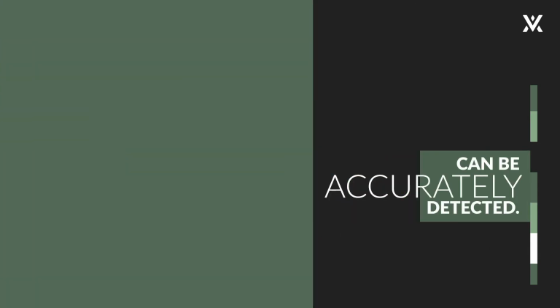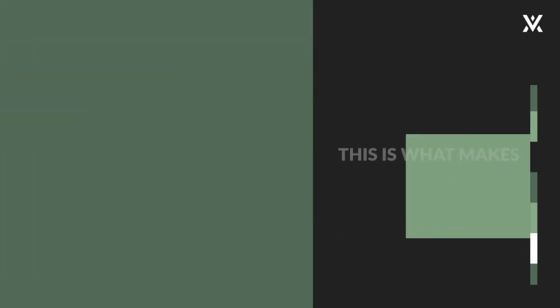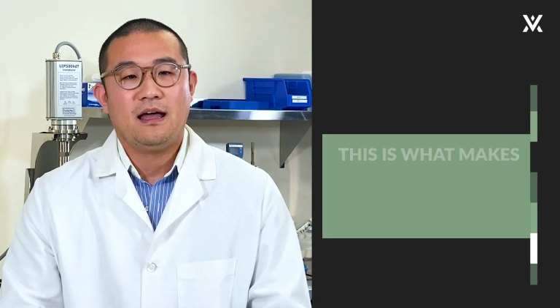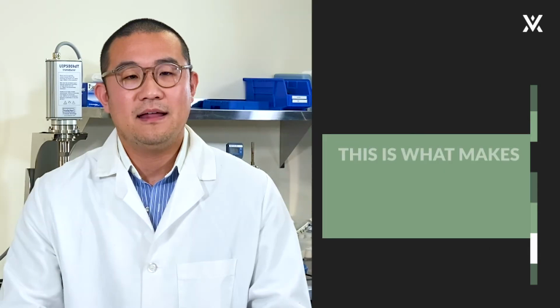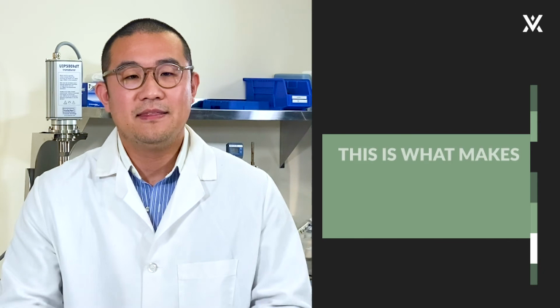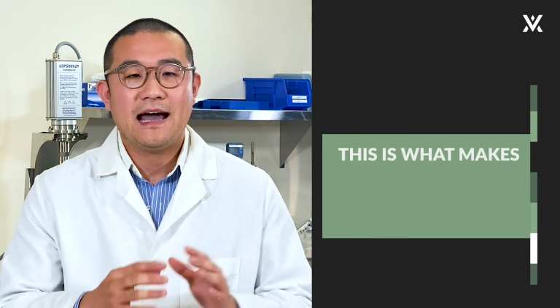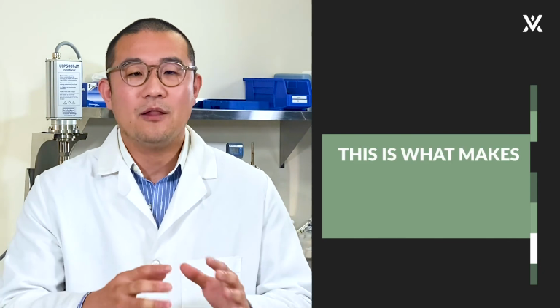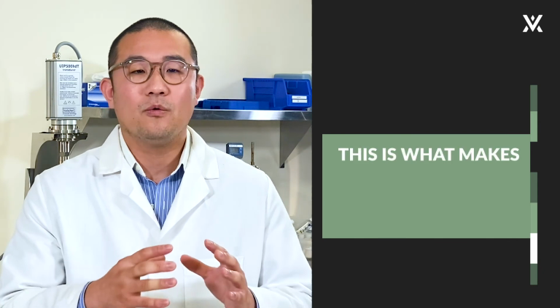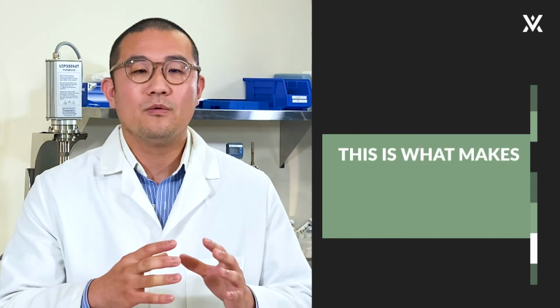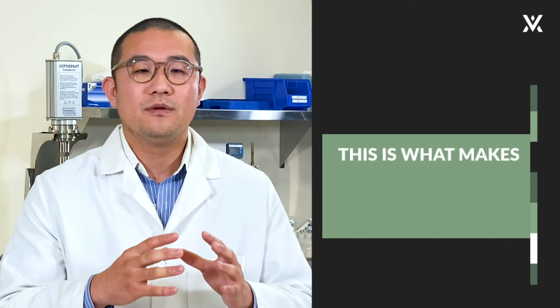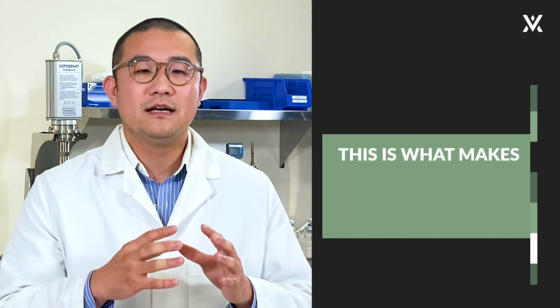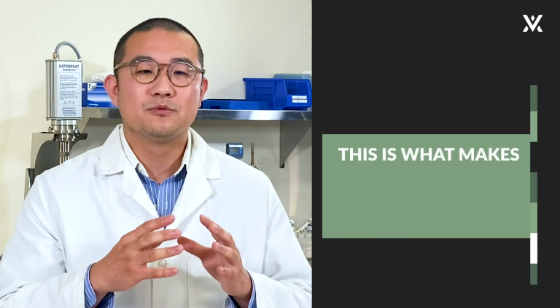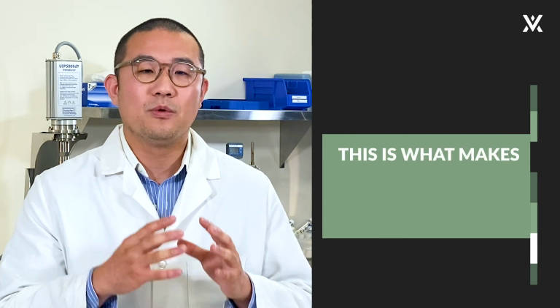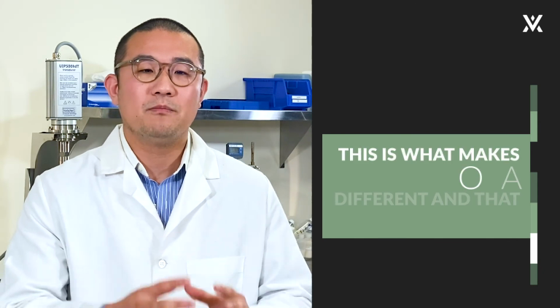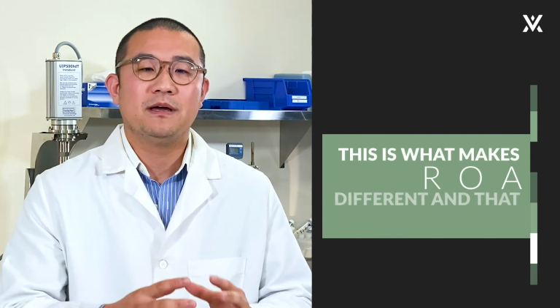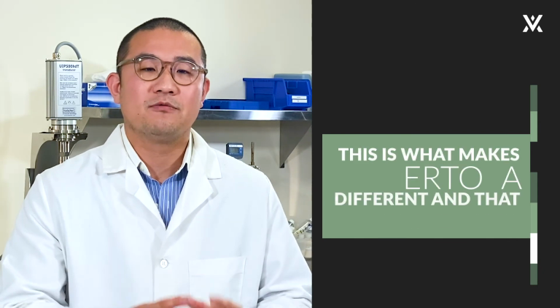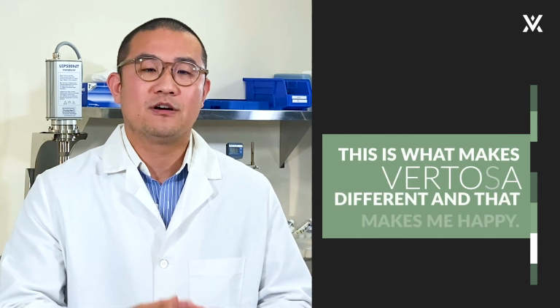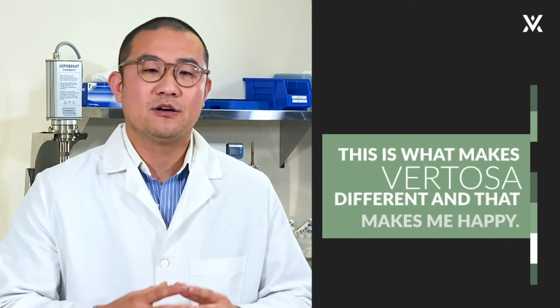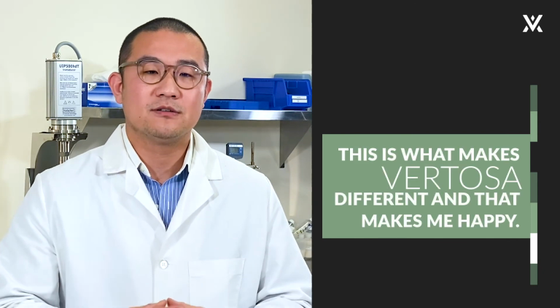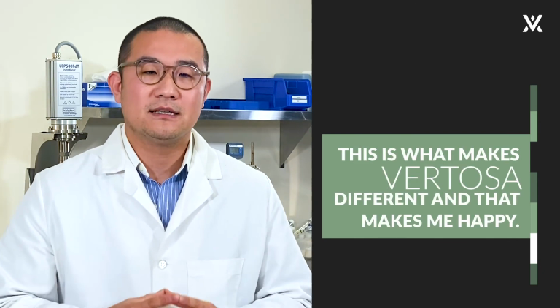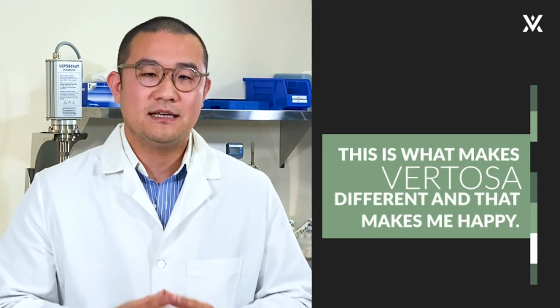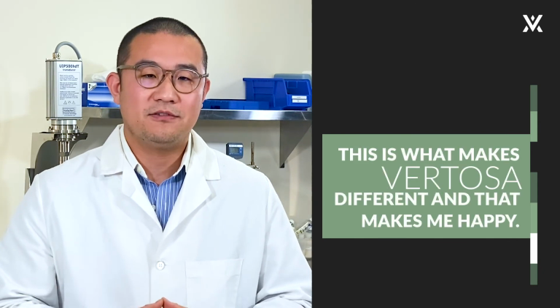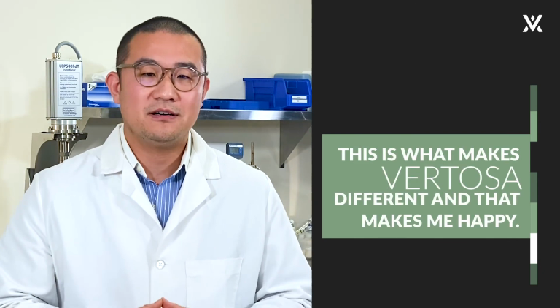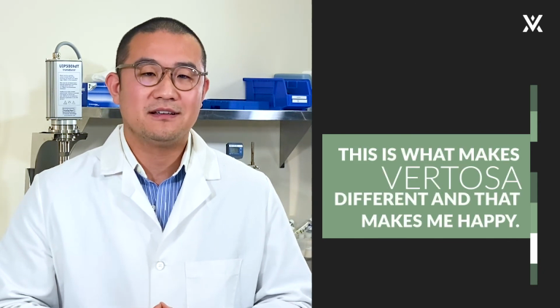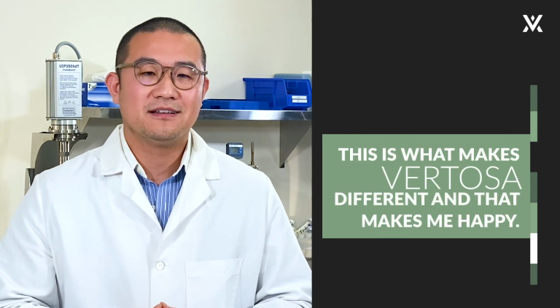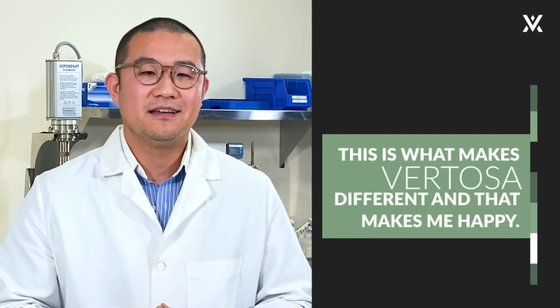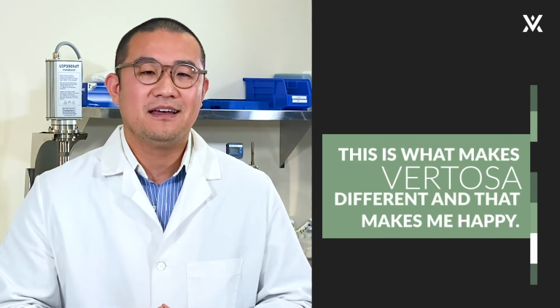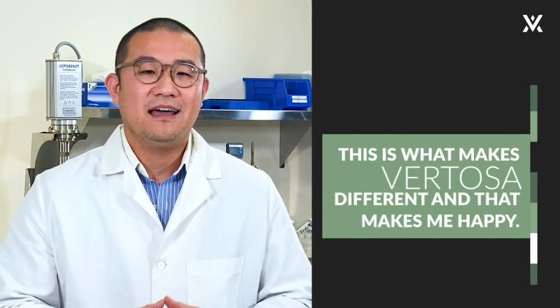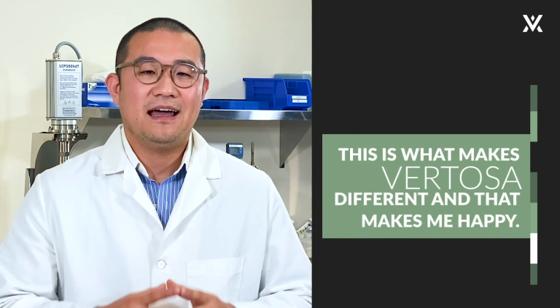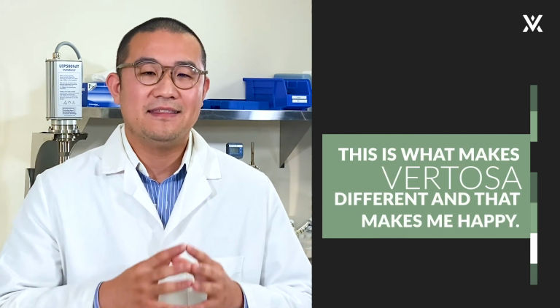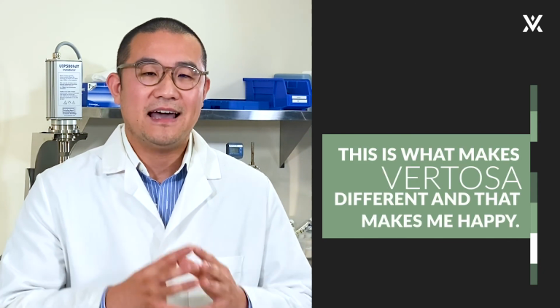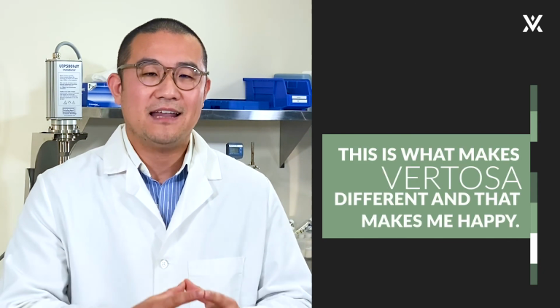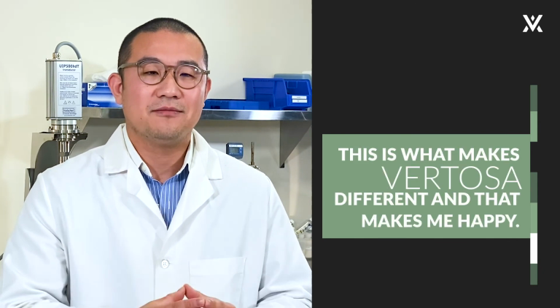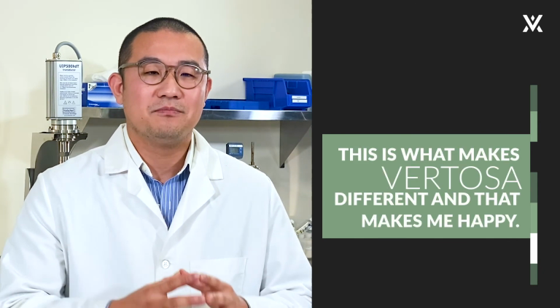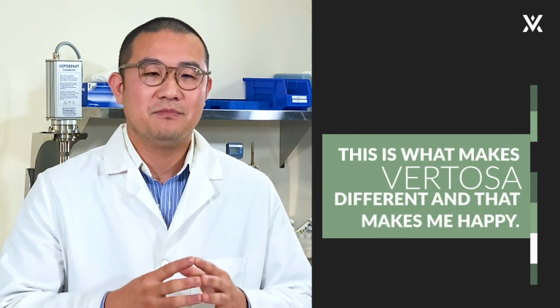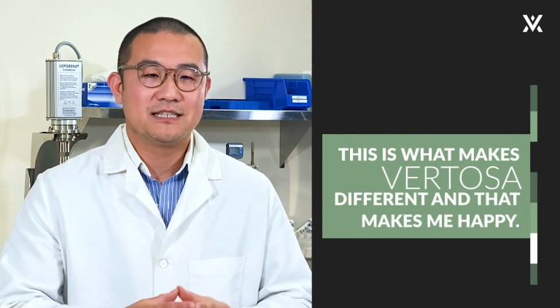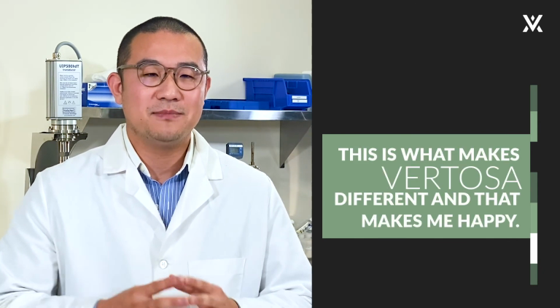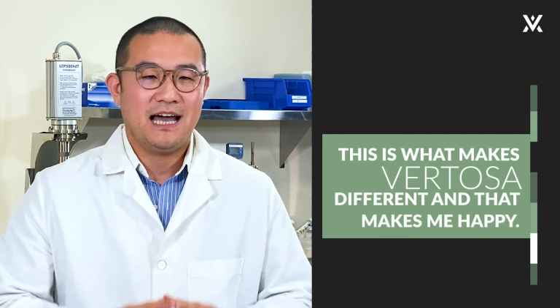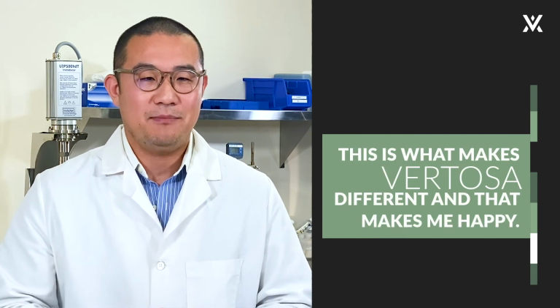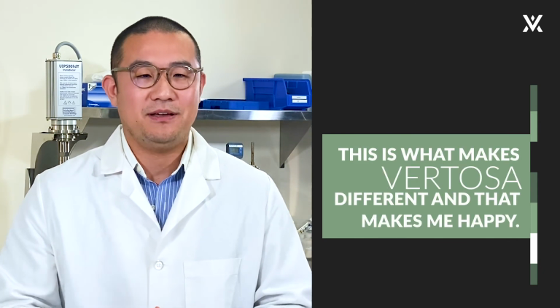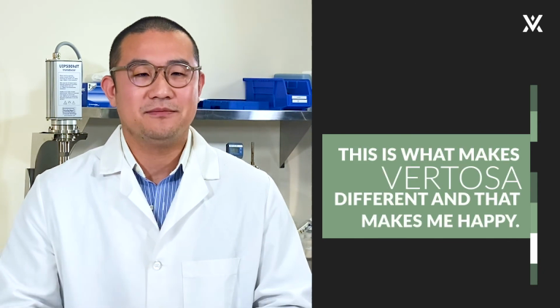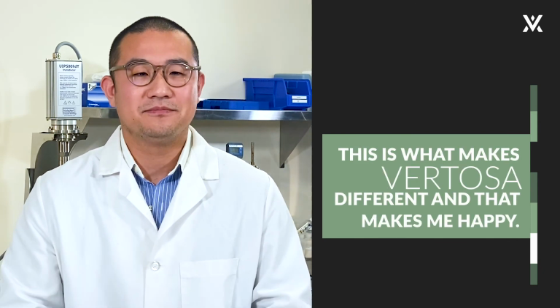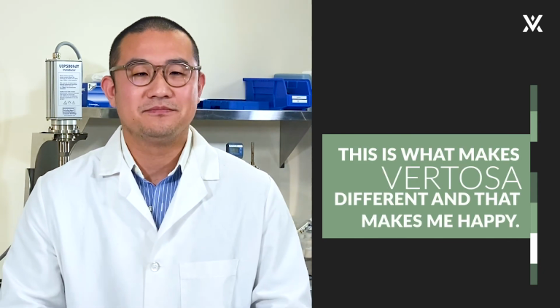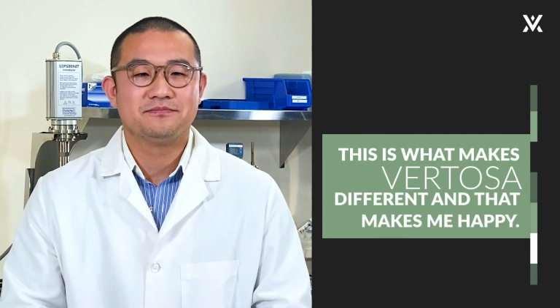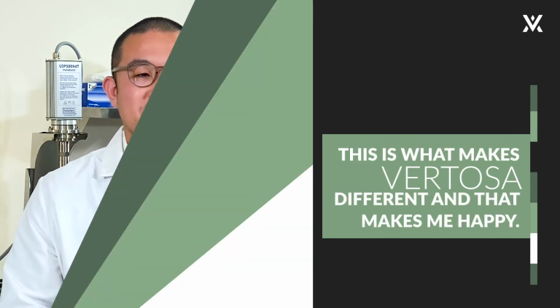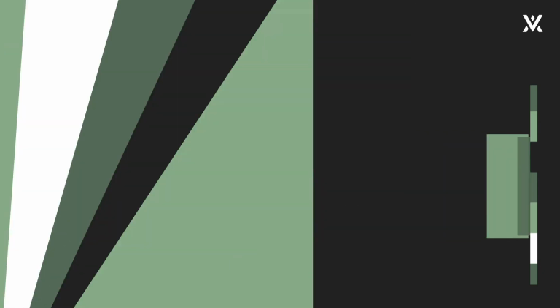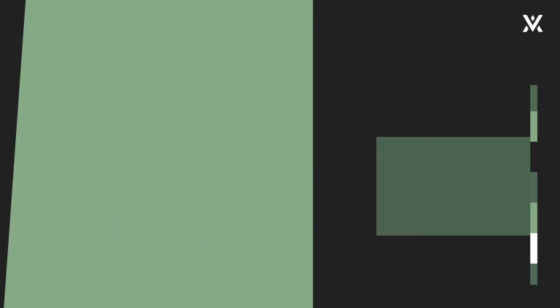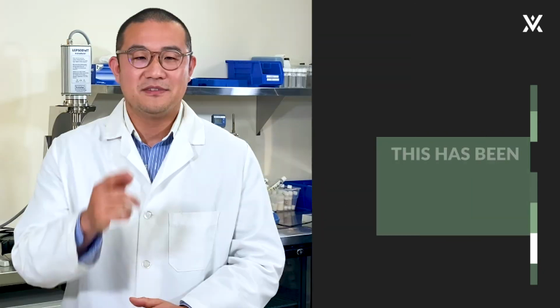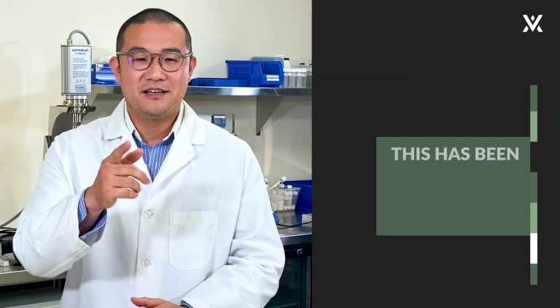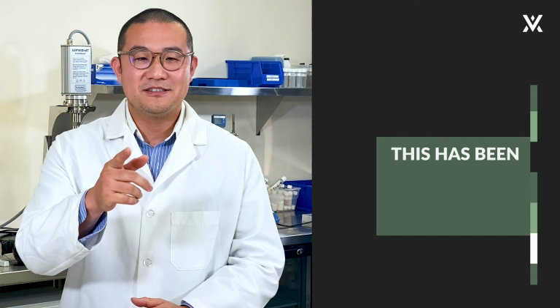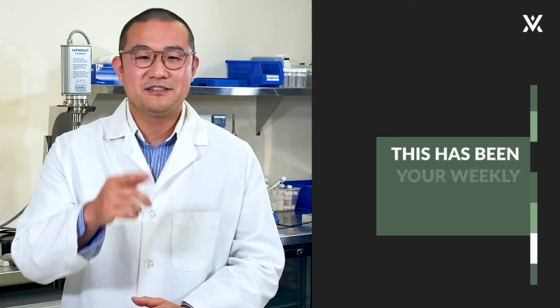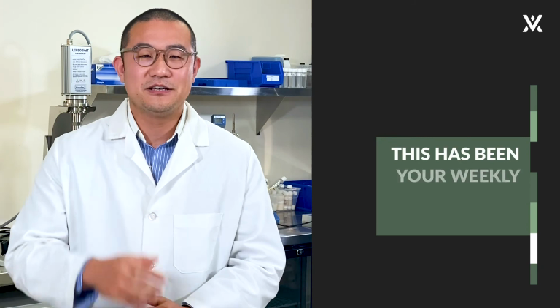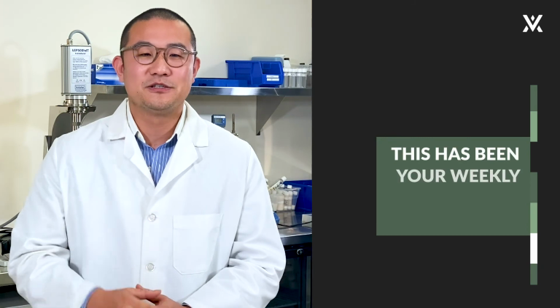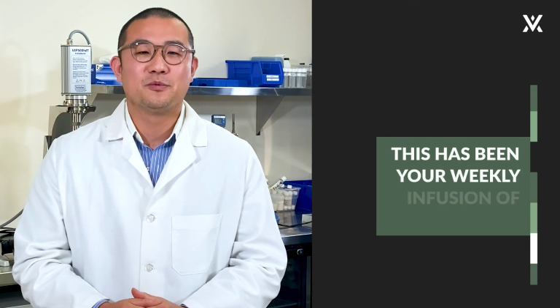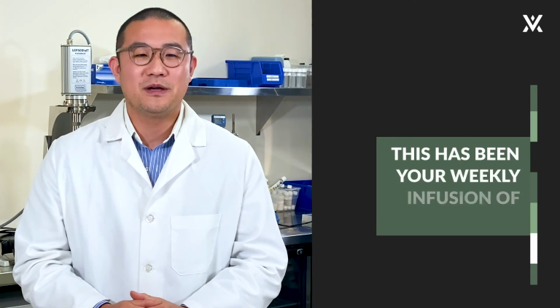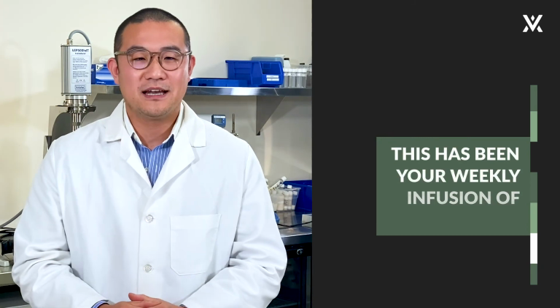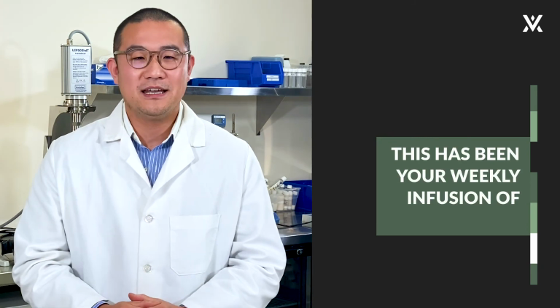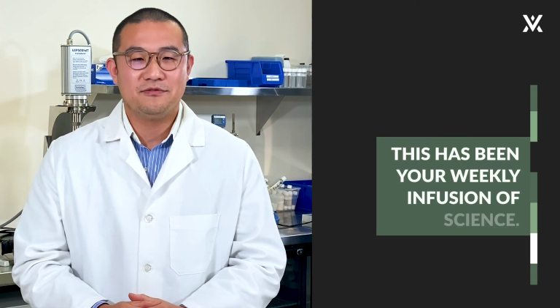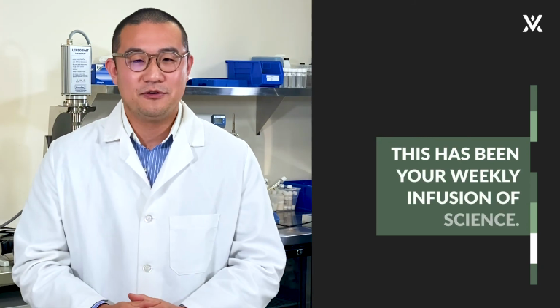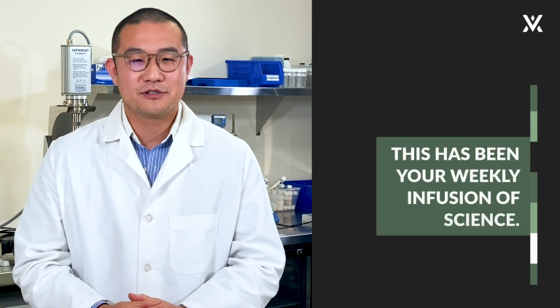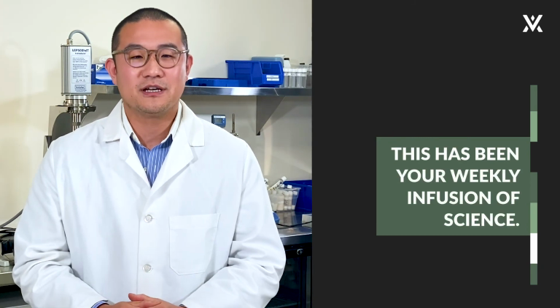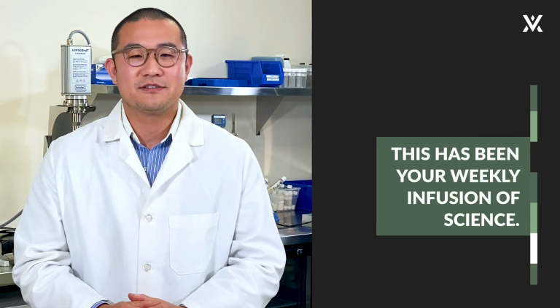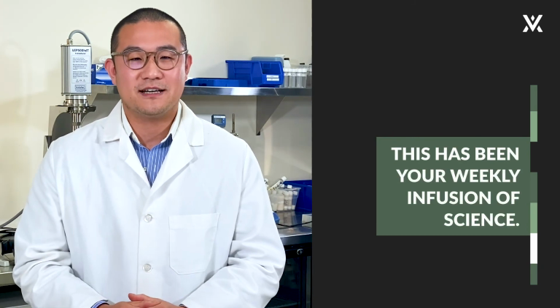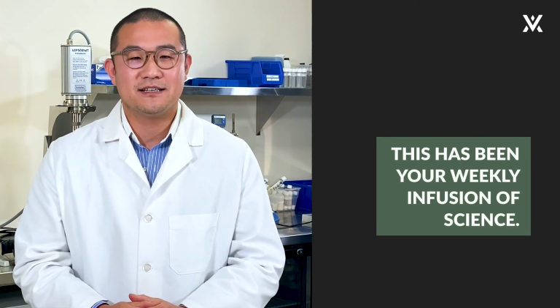And that is what makes Vertosa different. And that makes me happy. This is your weekly infusion of science.